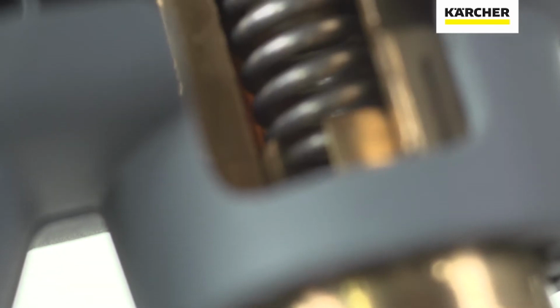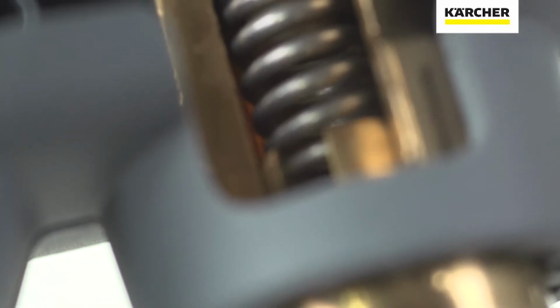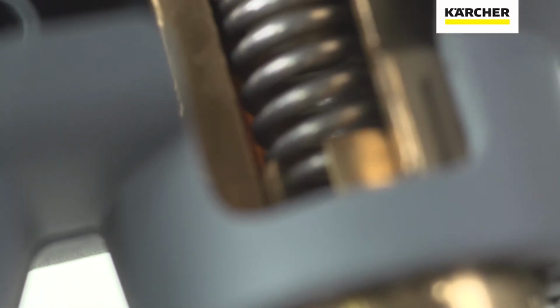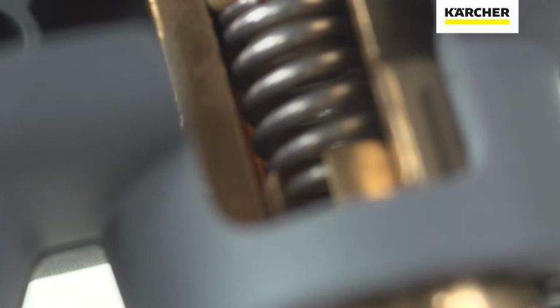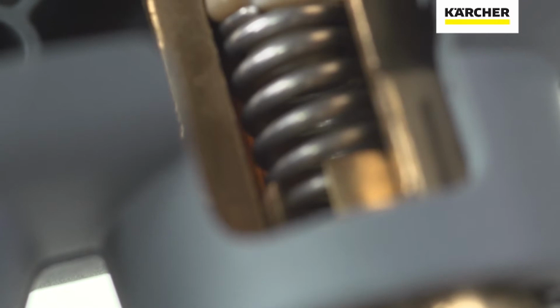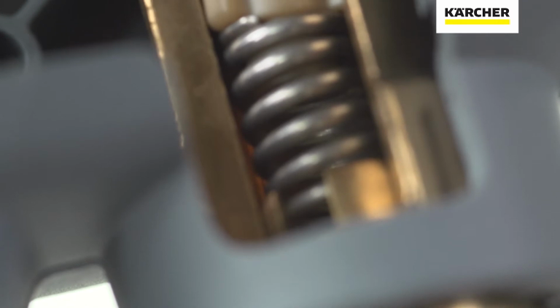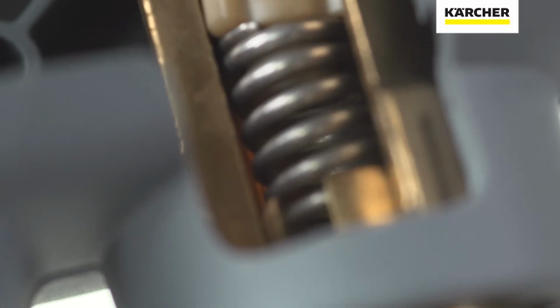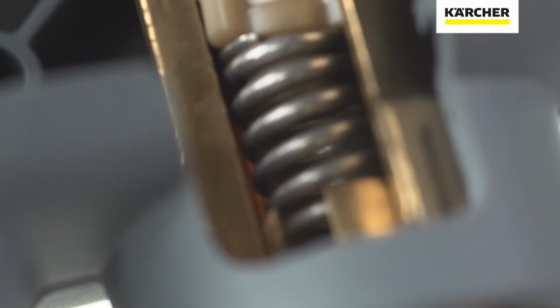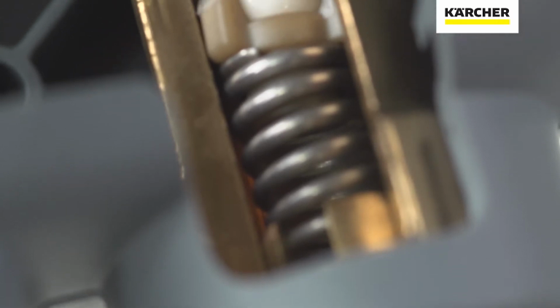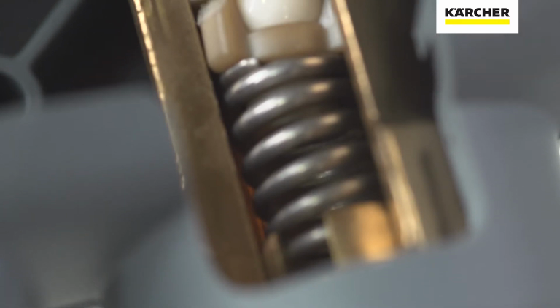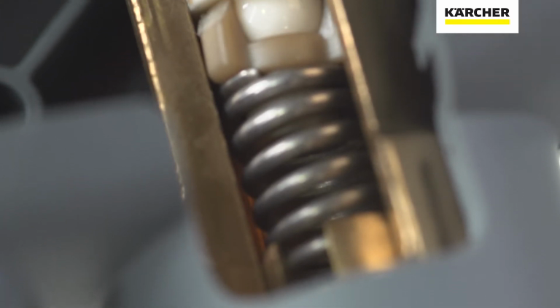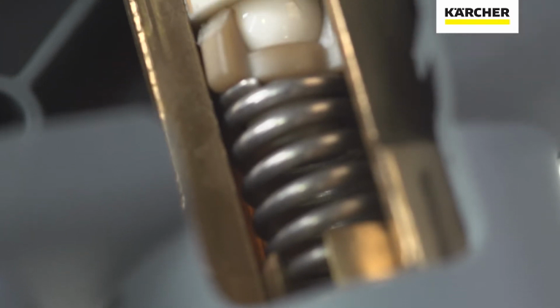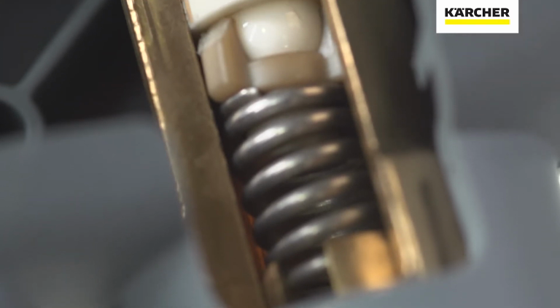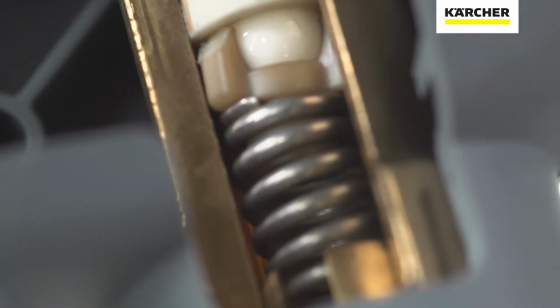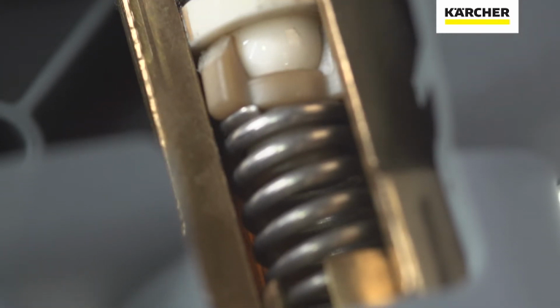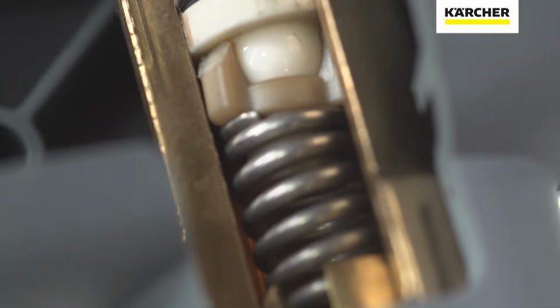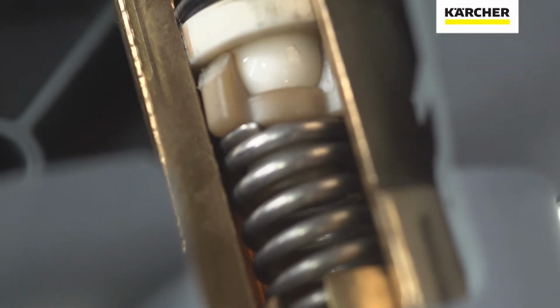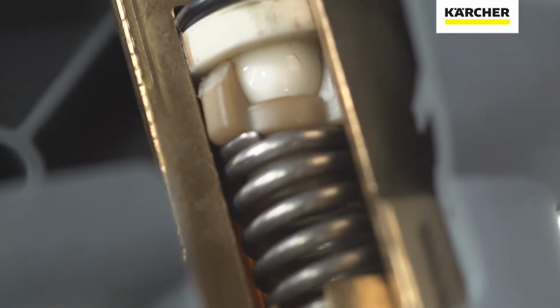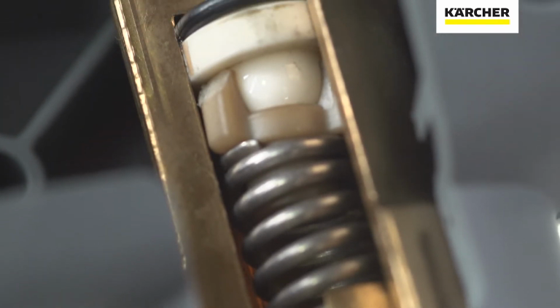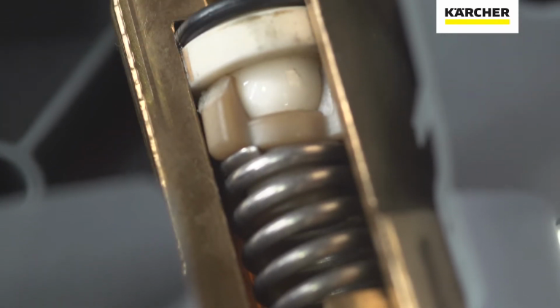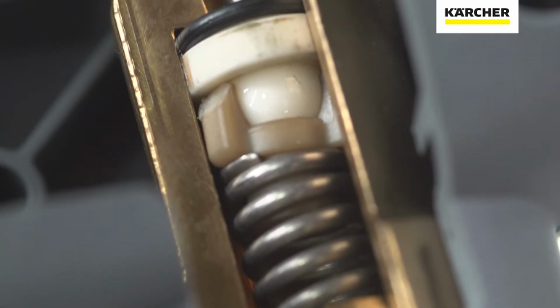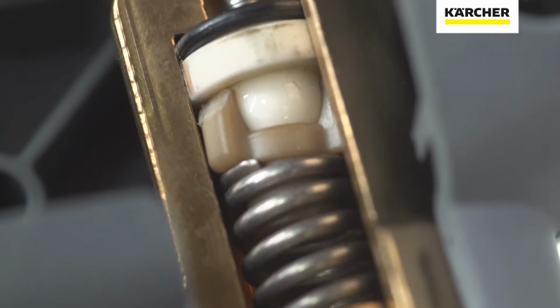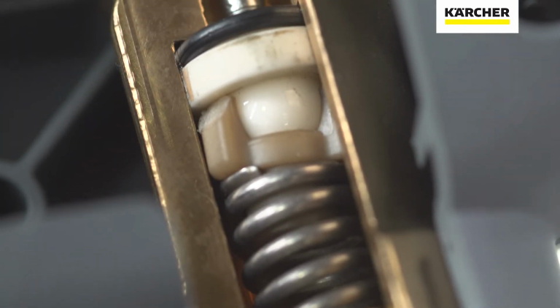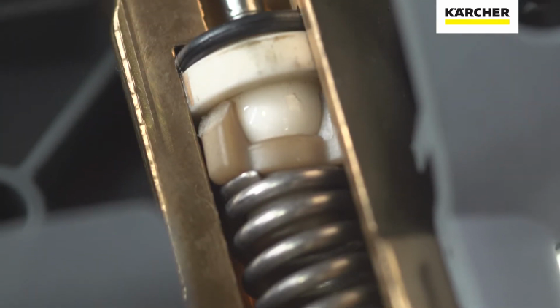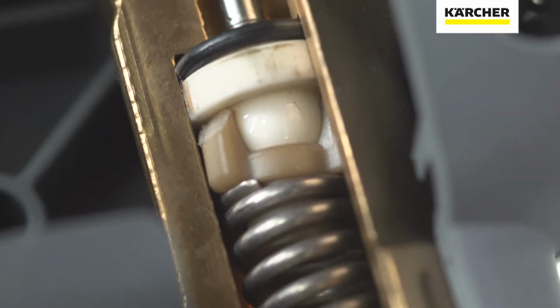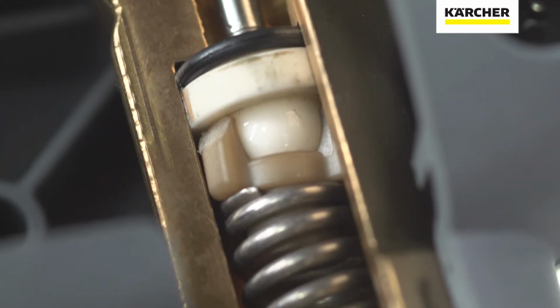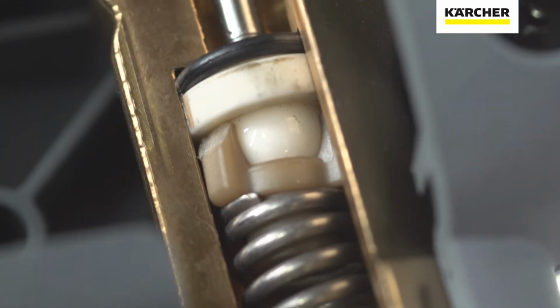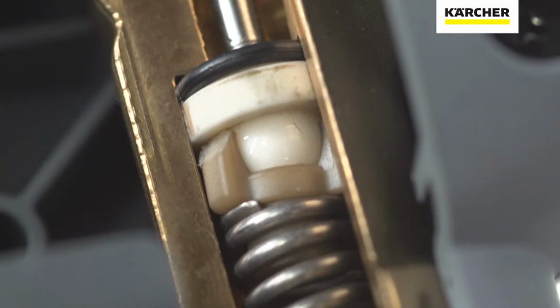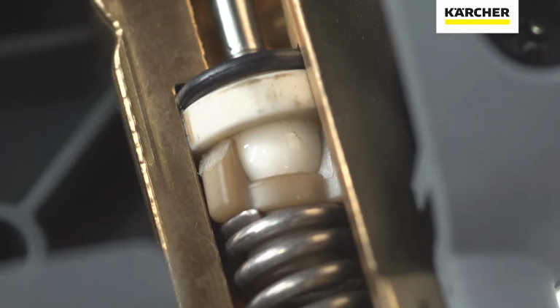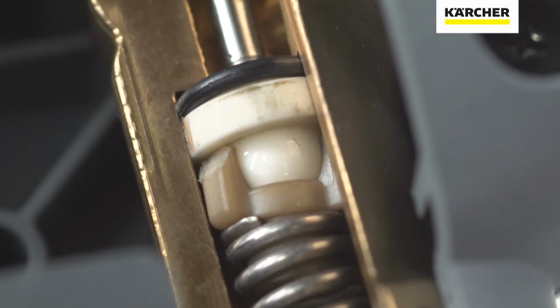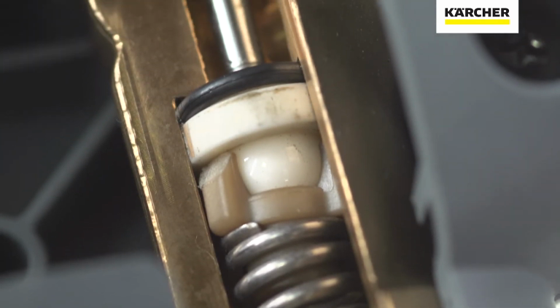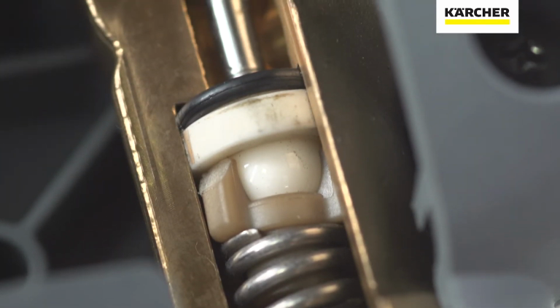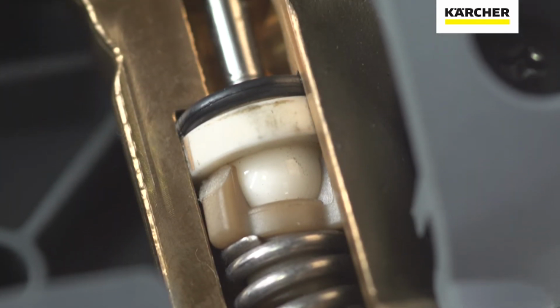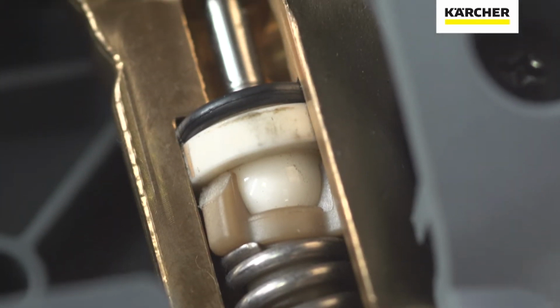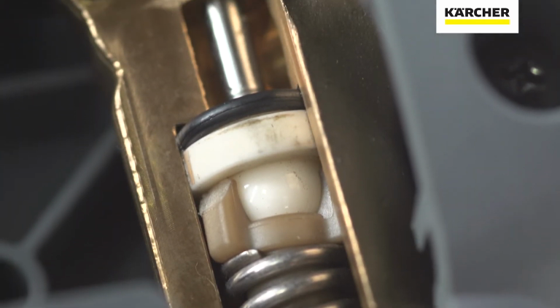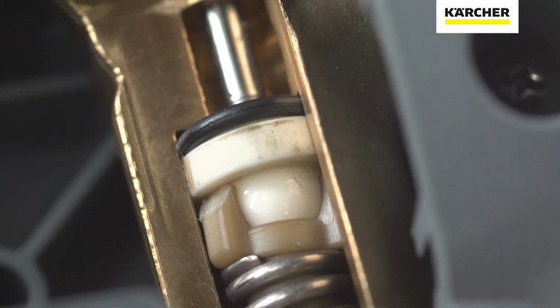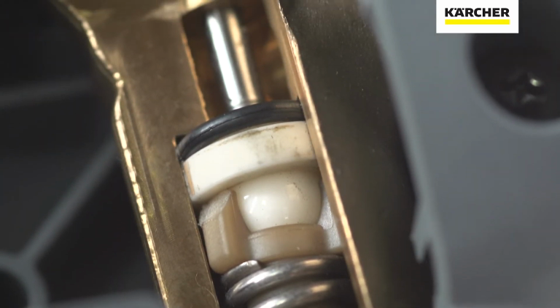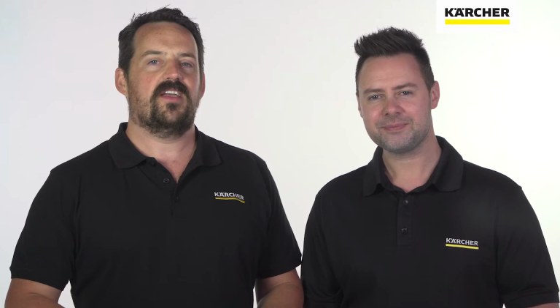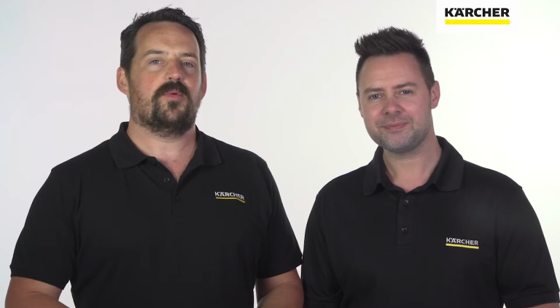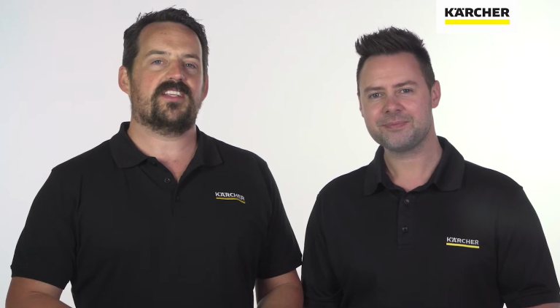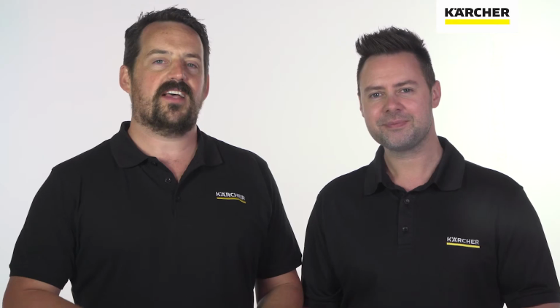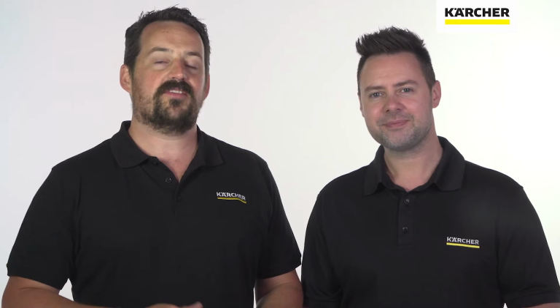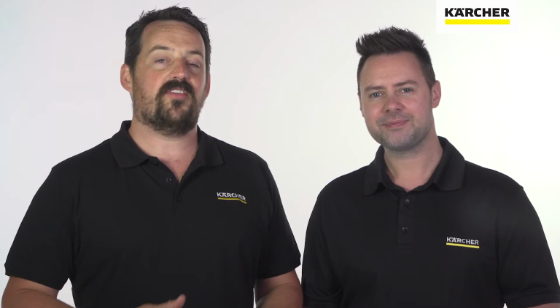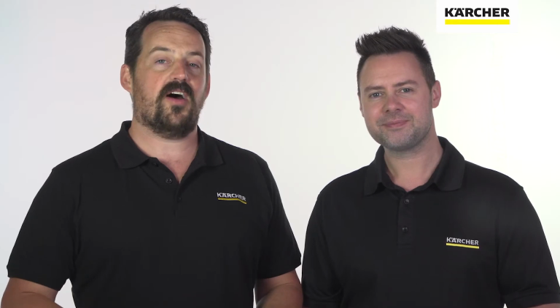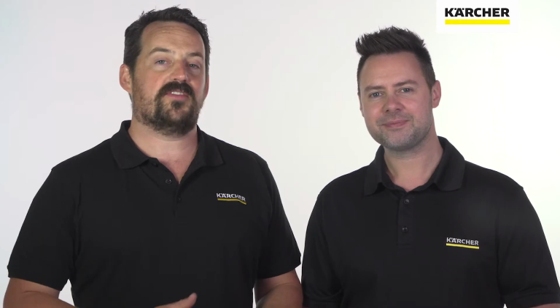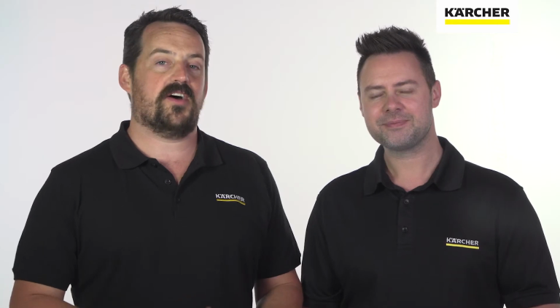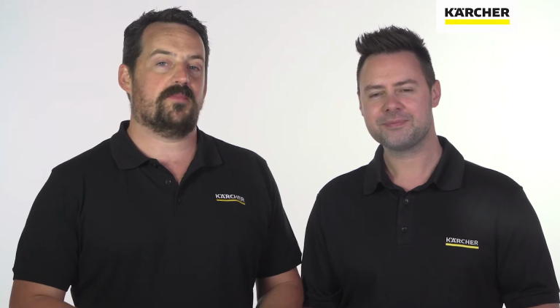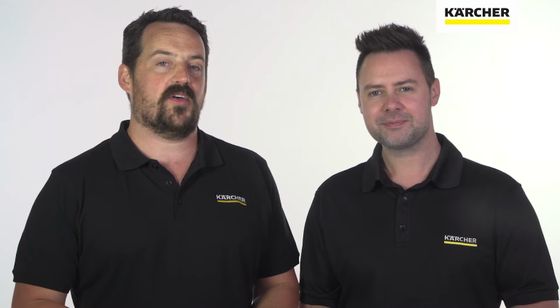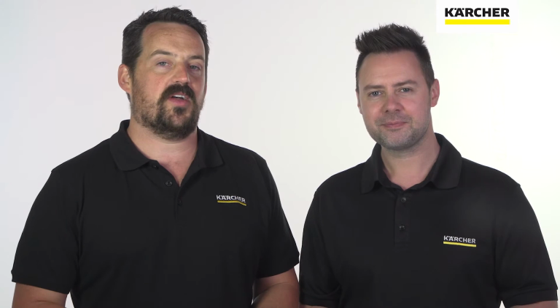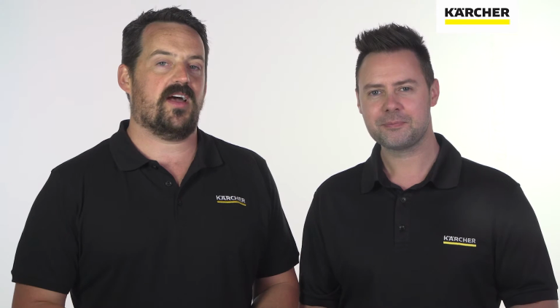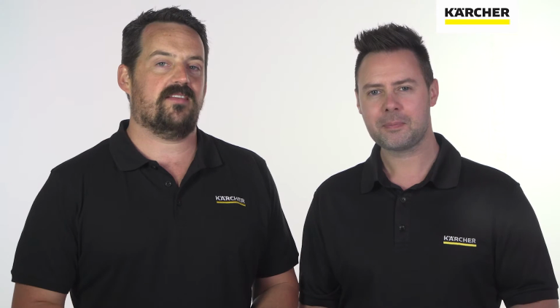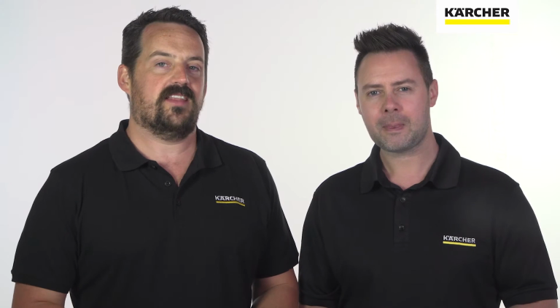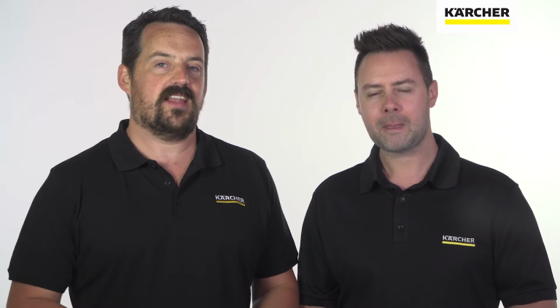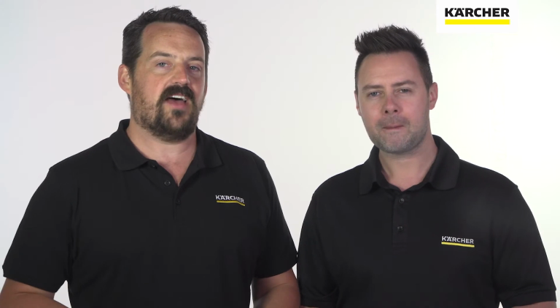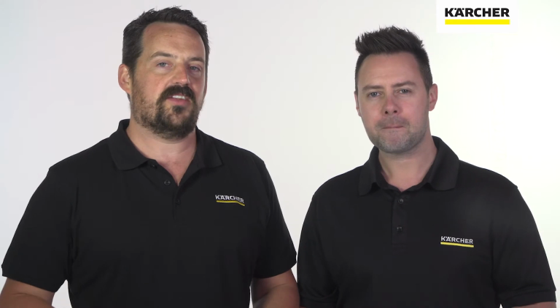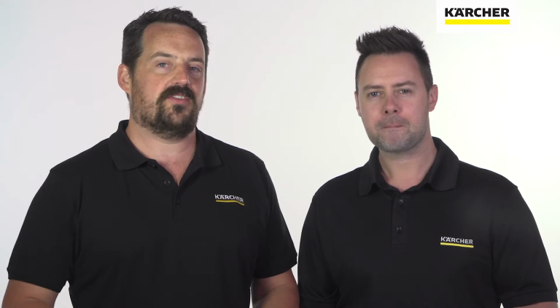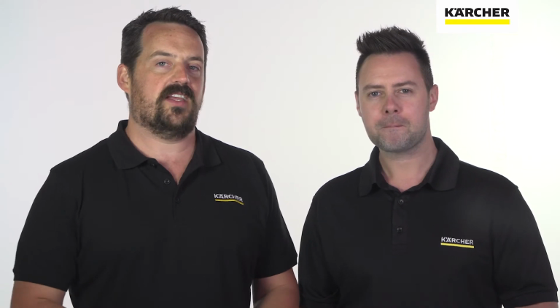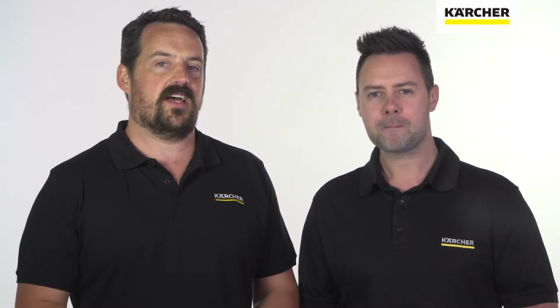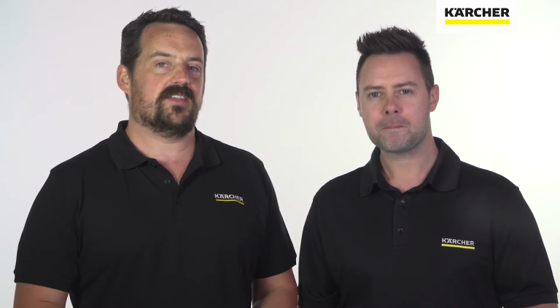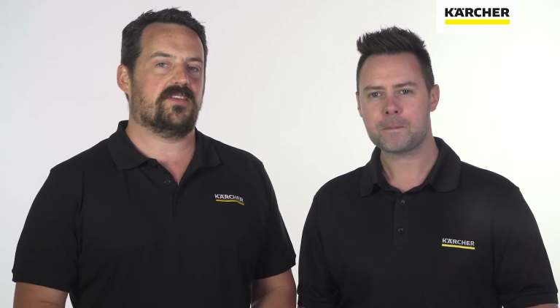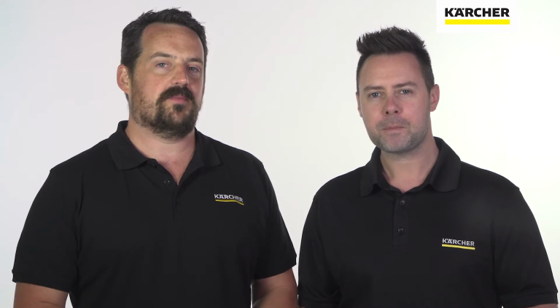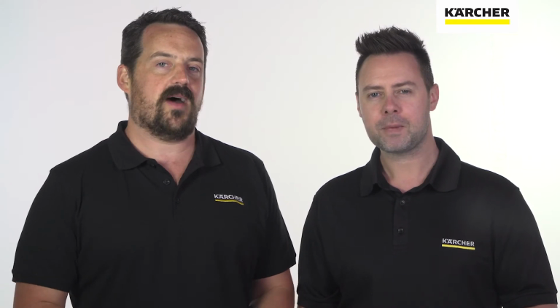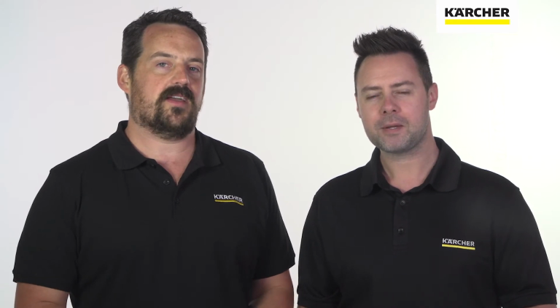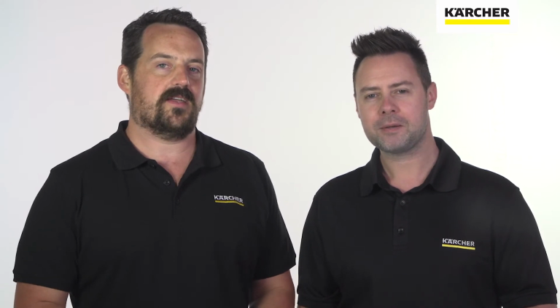And the EasyForce advanced trigger guns are made with a fully ceramic valve, which lasts five times longer than other trigger guns on the market.